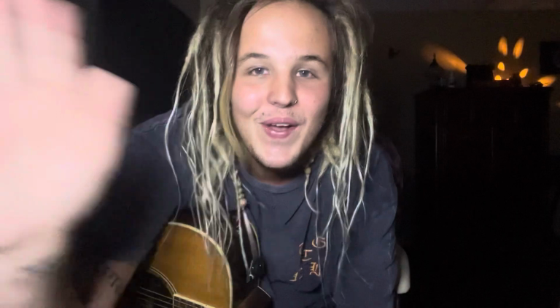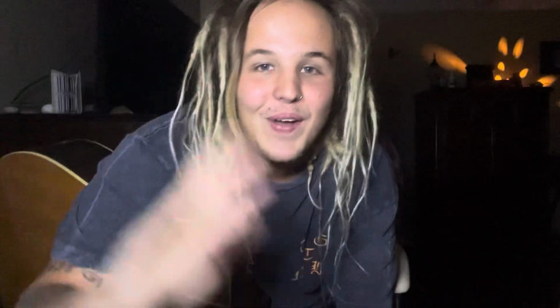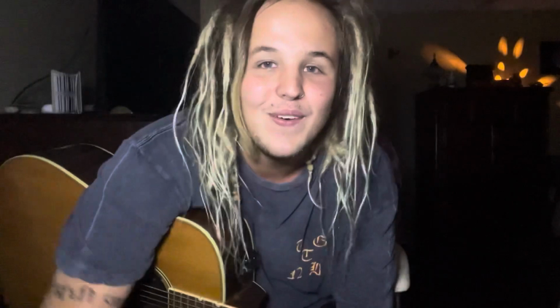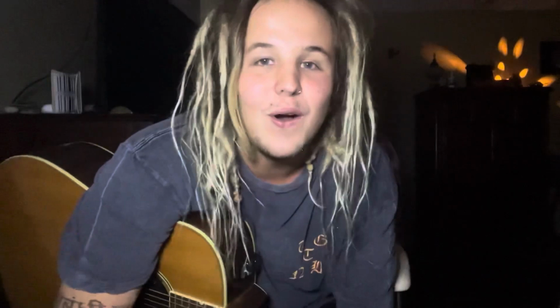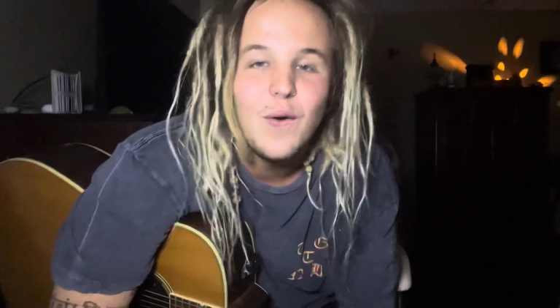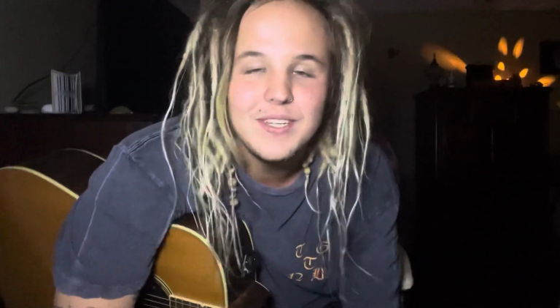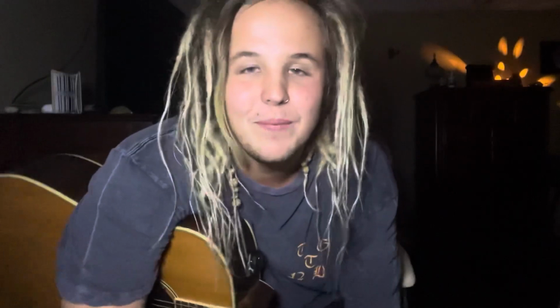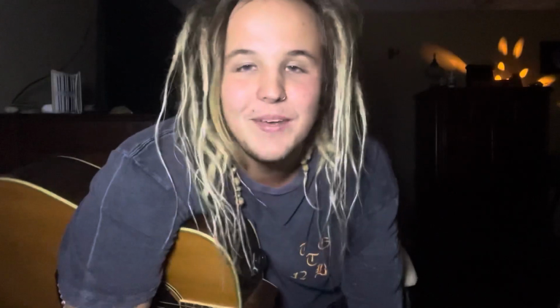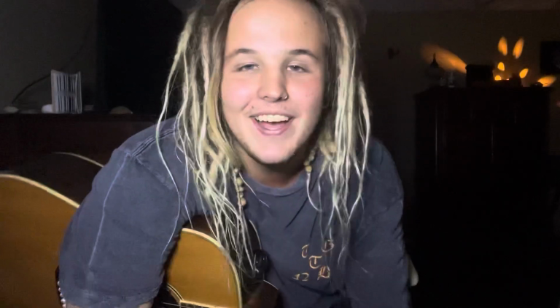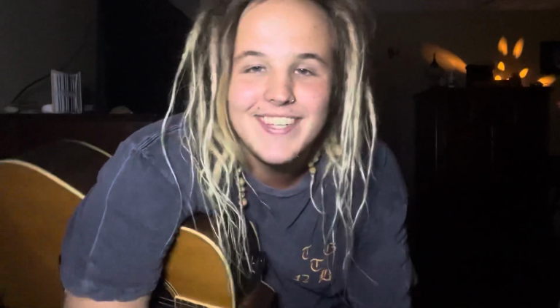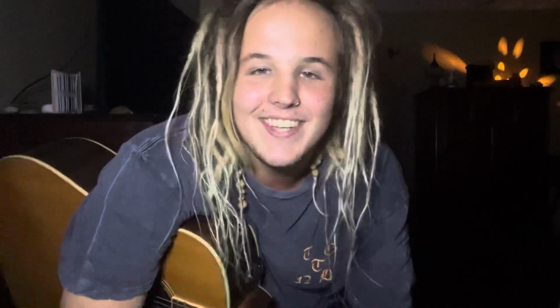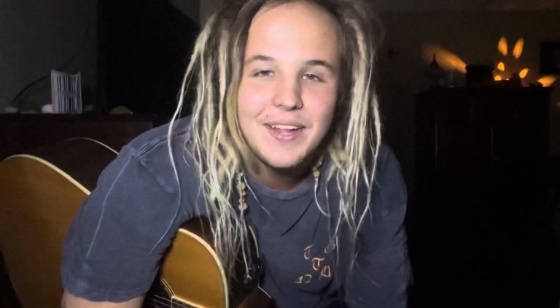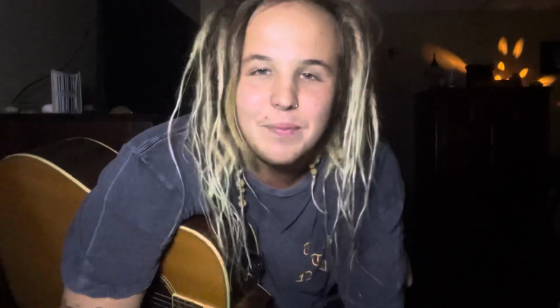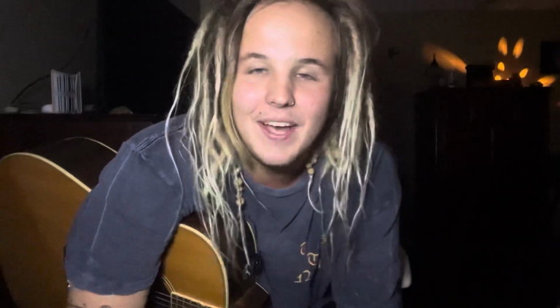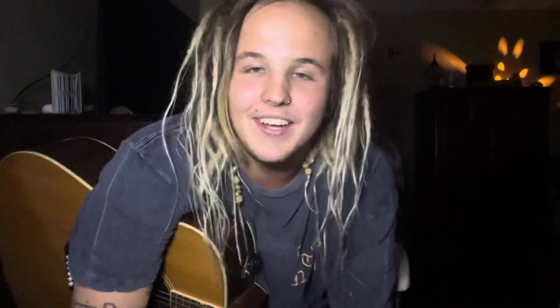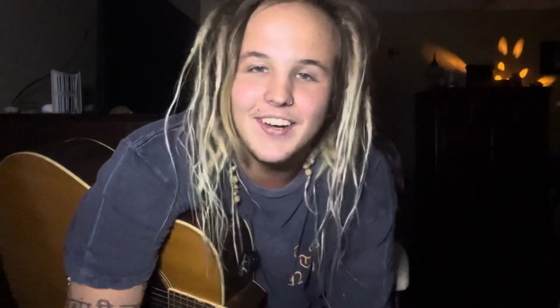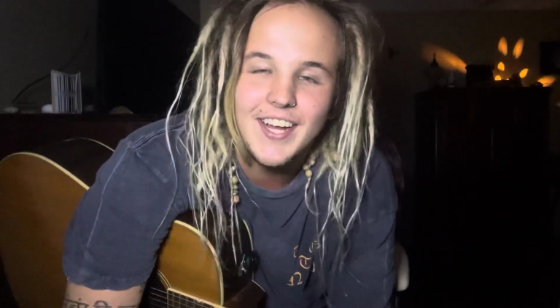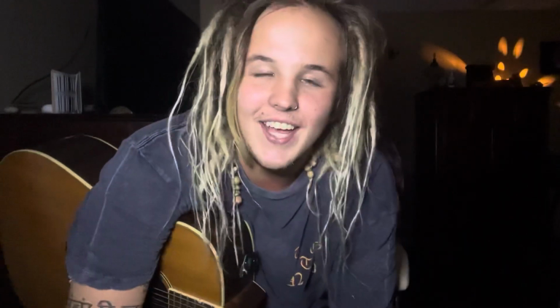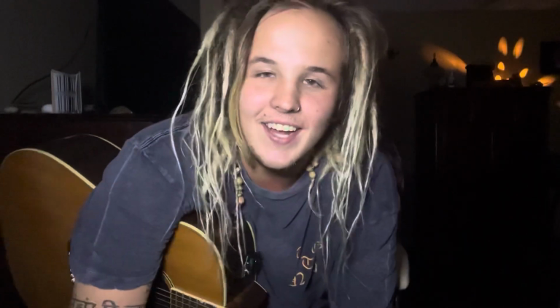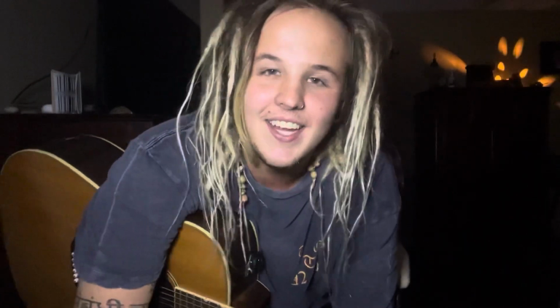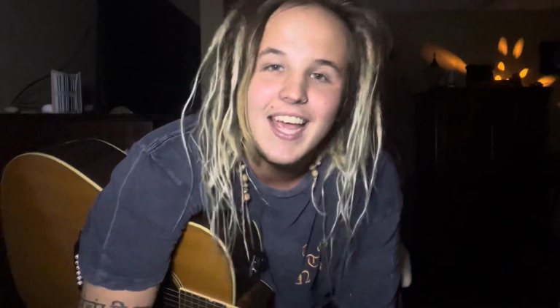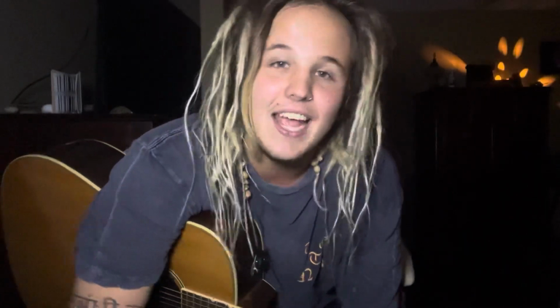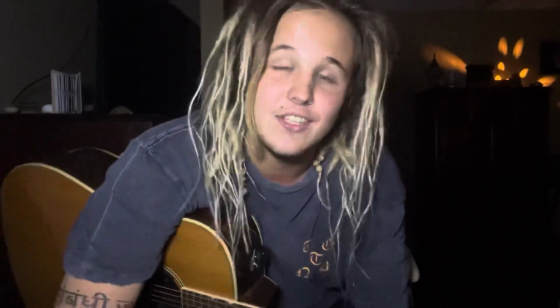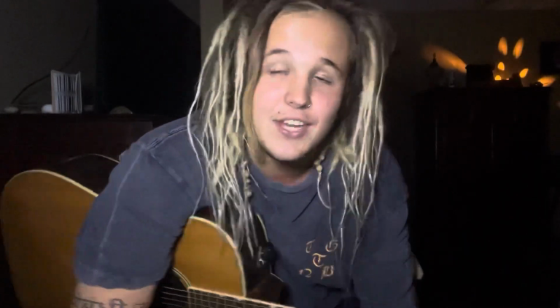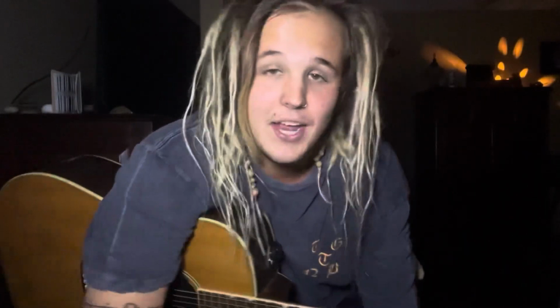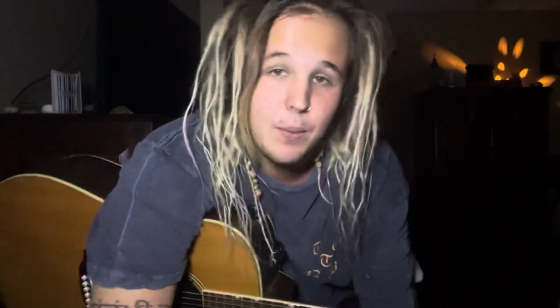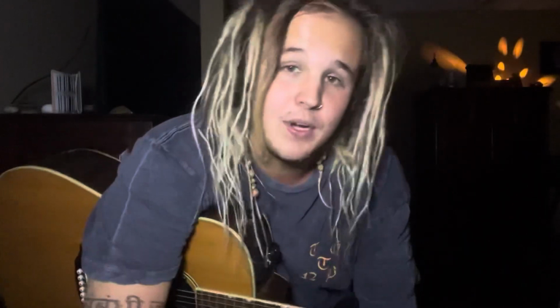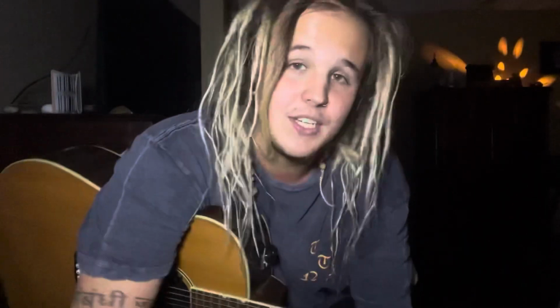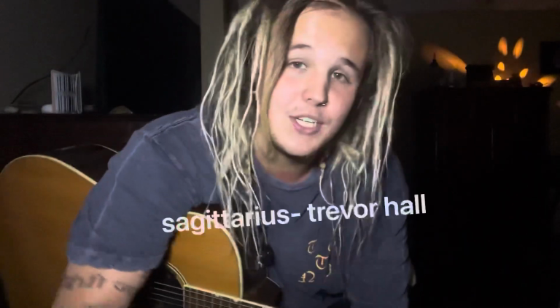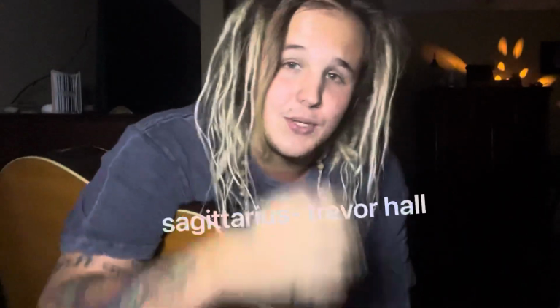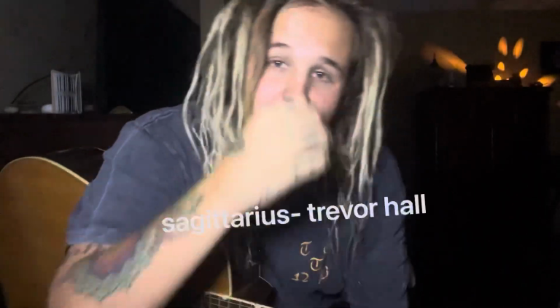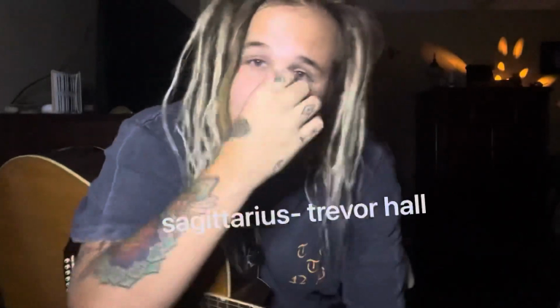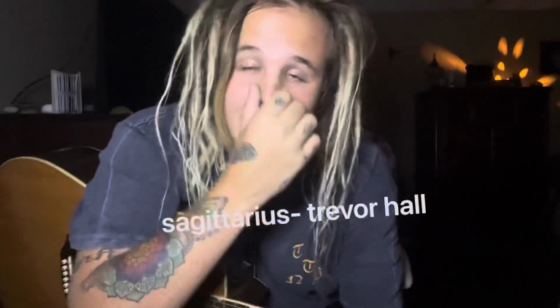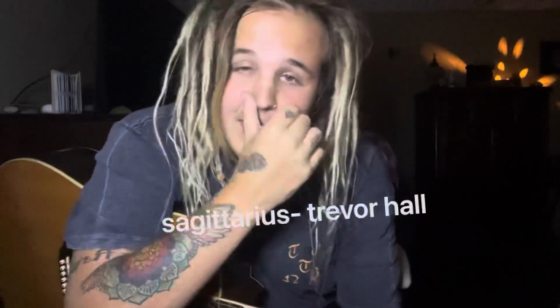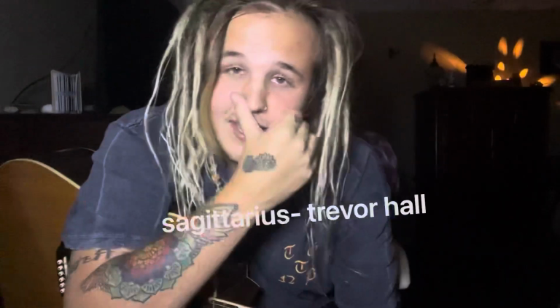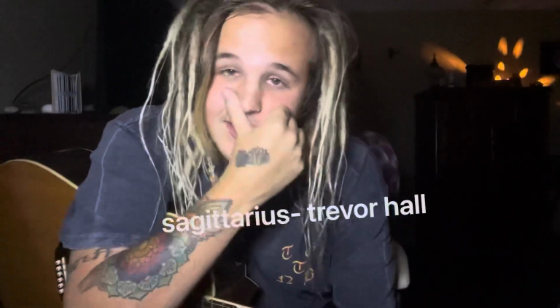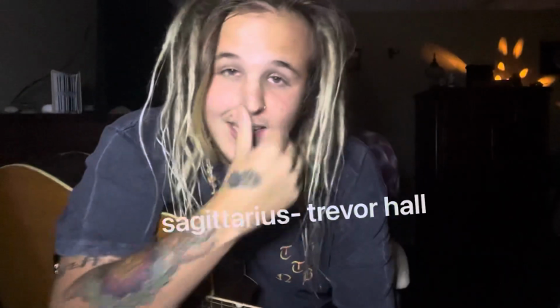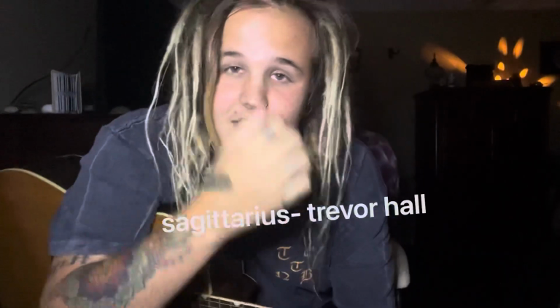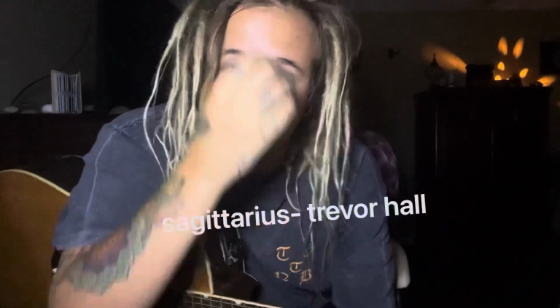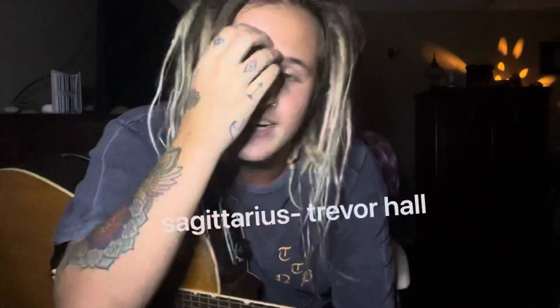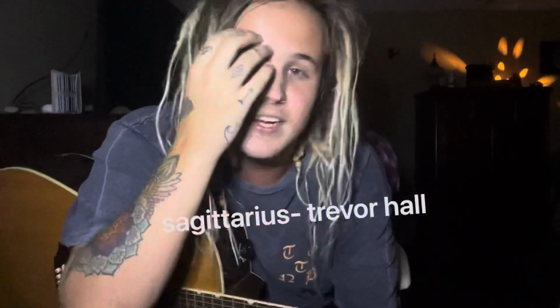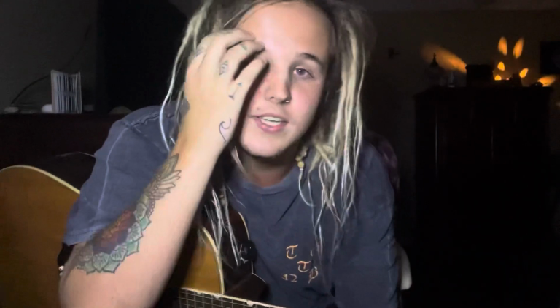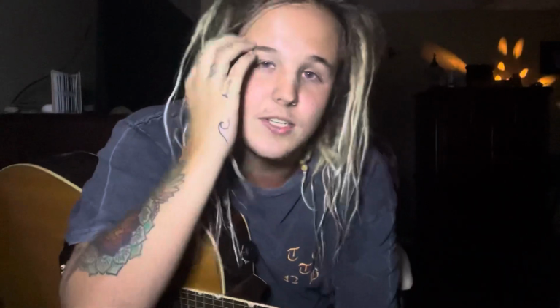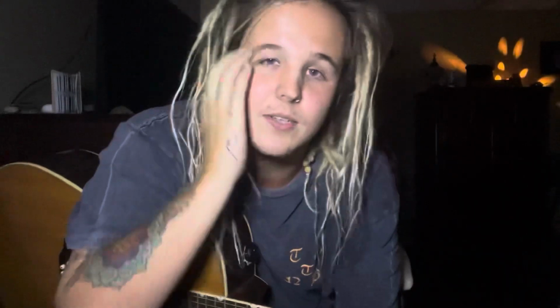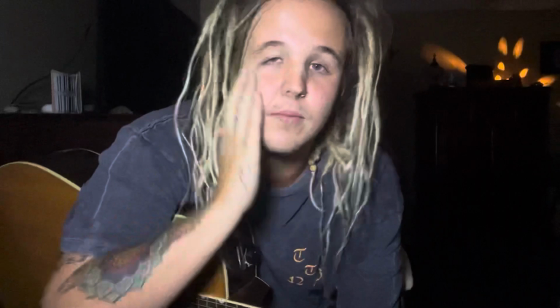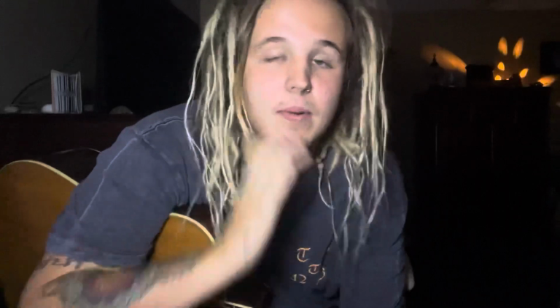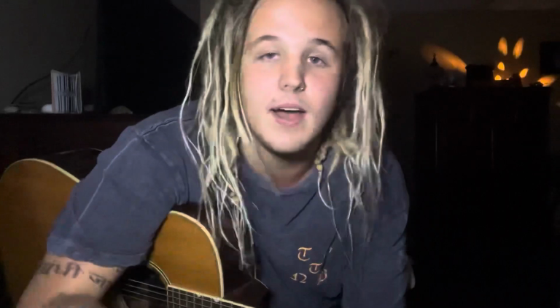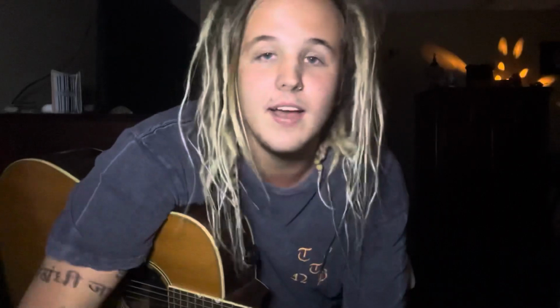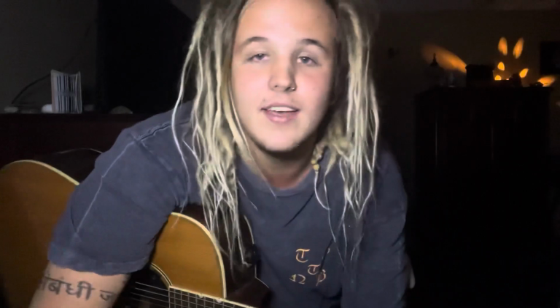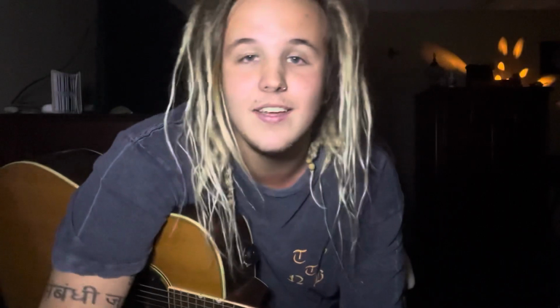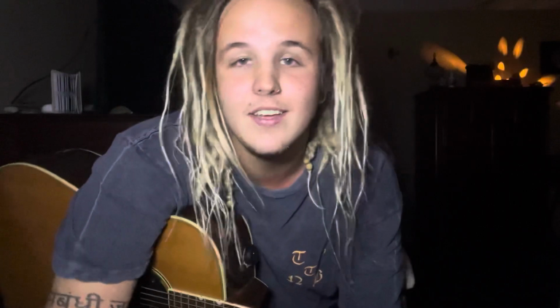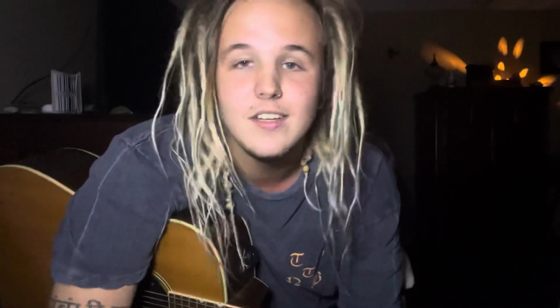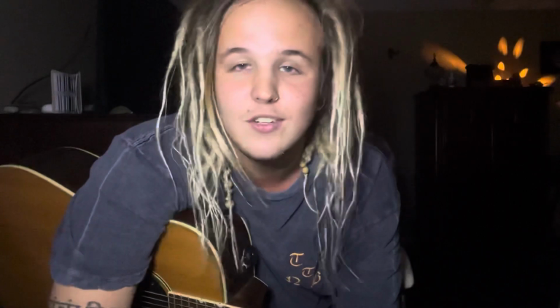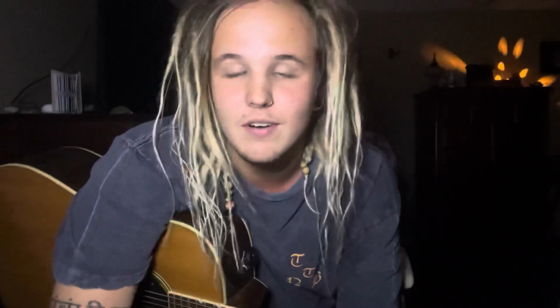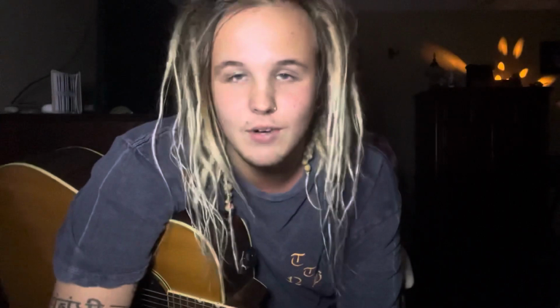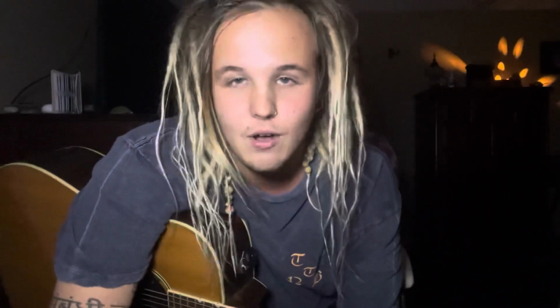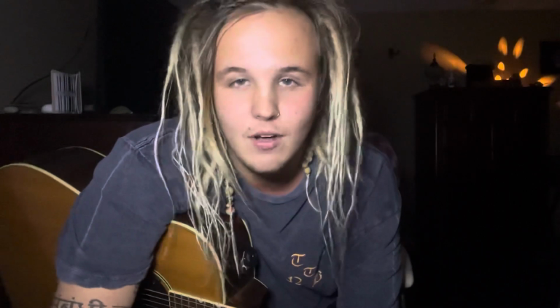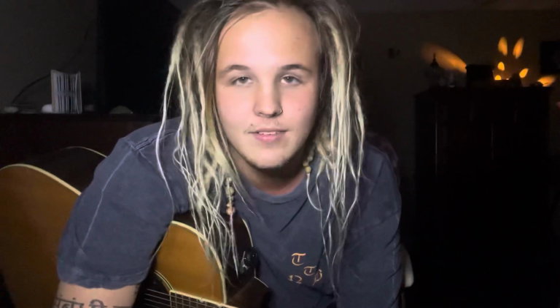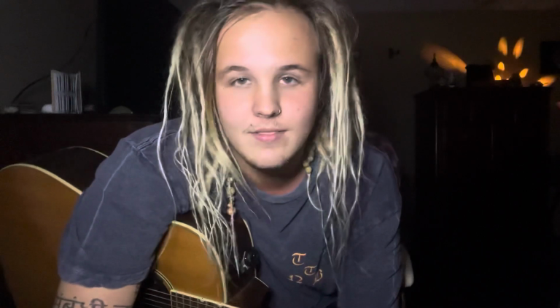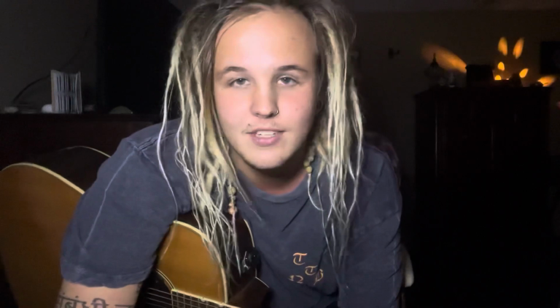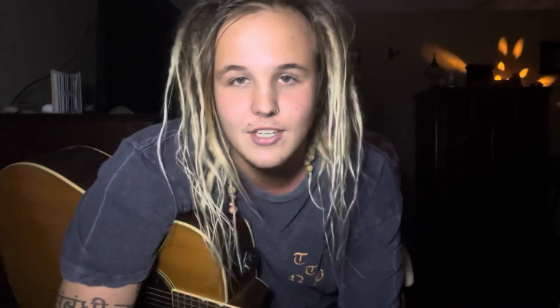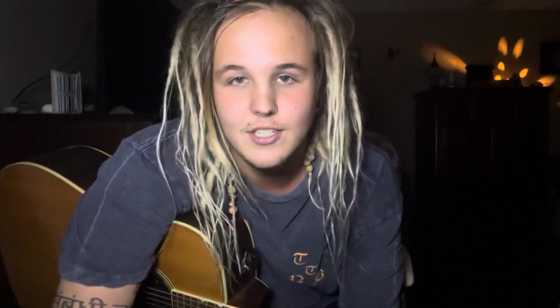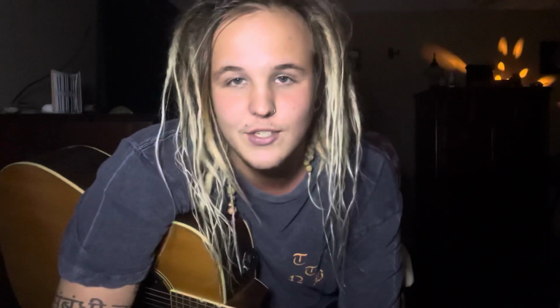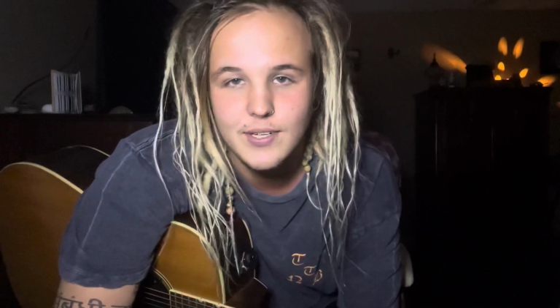What's up you guys, Skylar back here again, and today I'm going to teach you how to play Sagittarius by Trevor Hall. So let's do it.